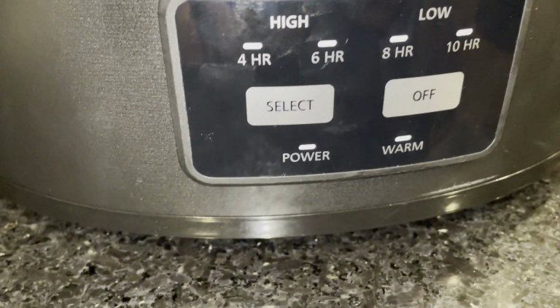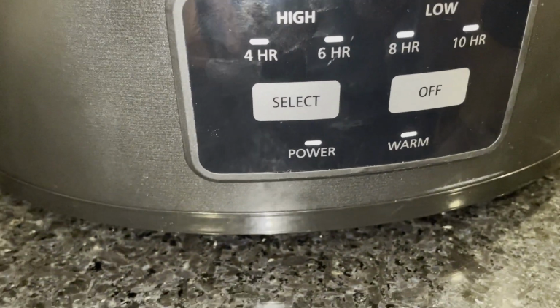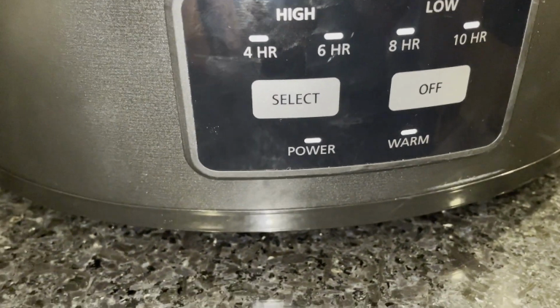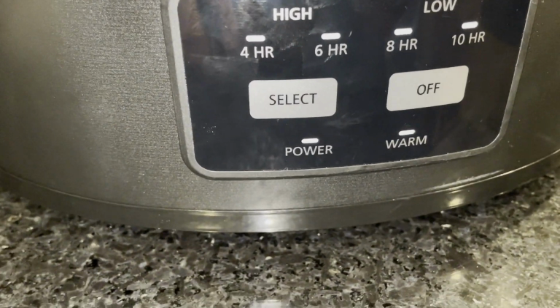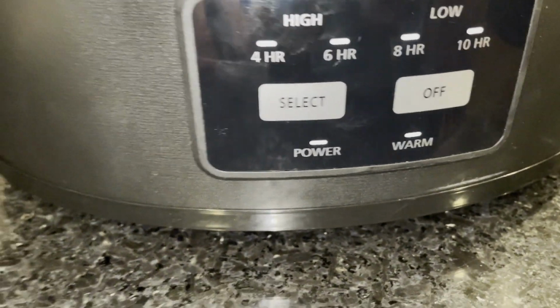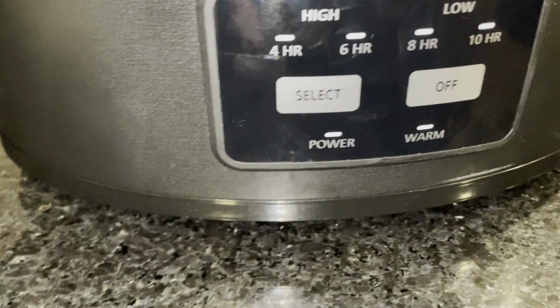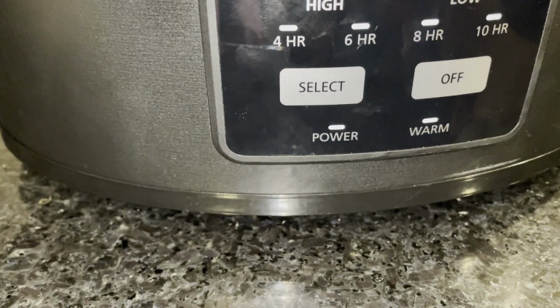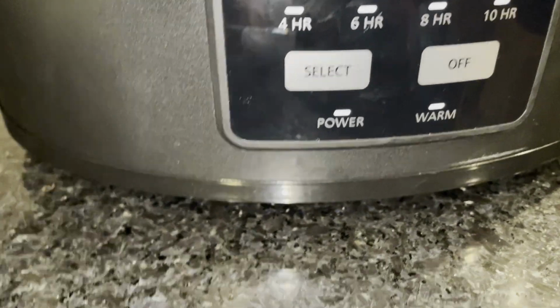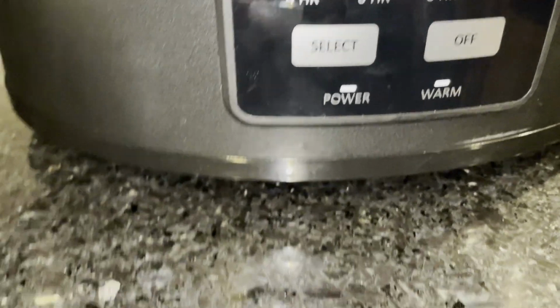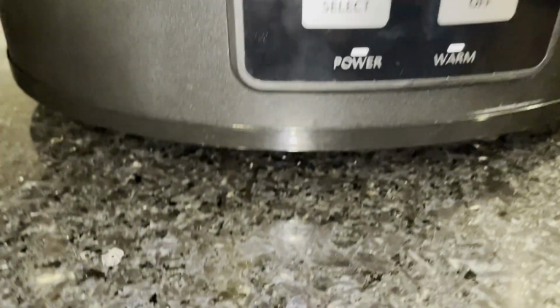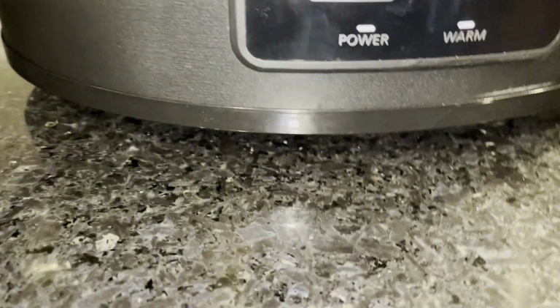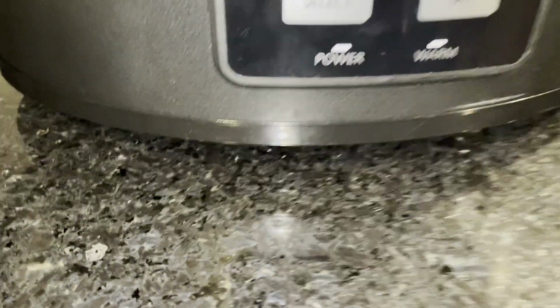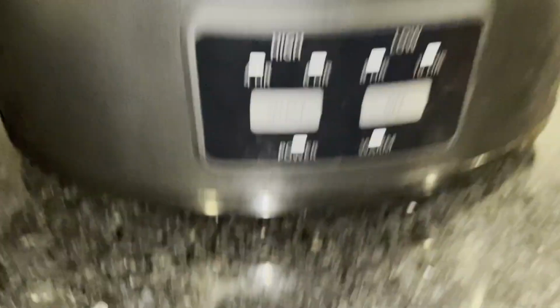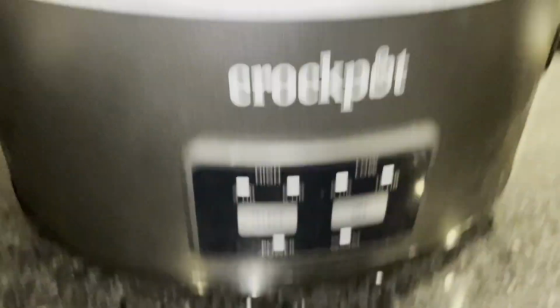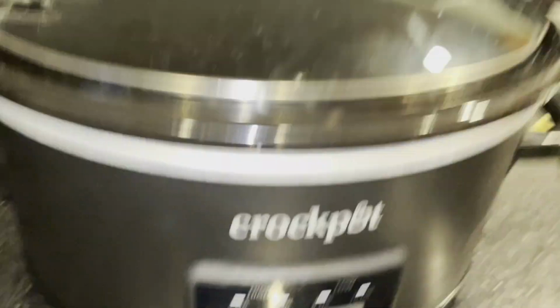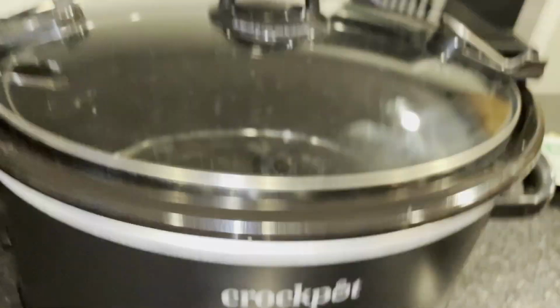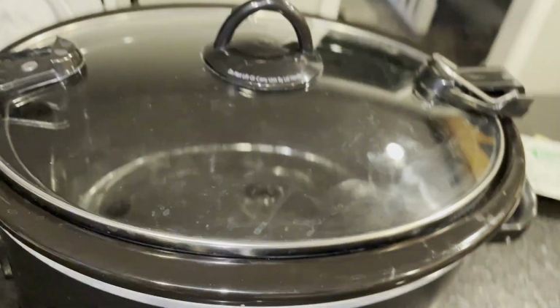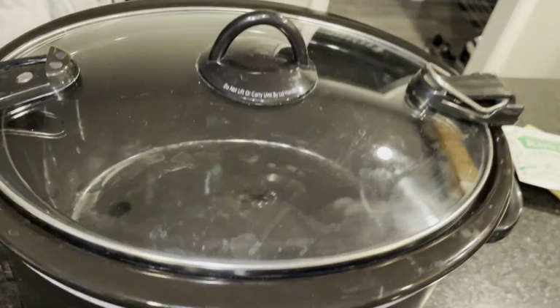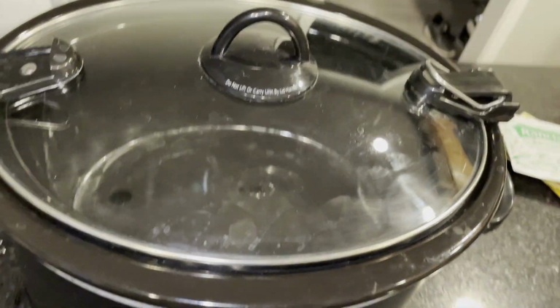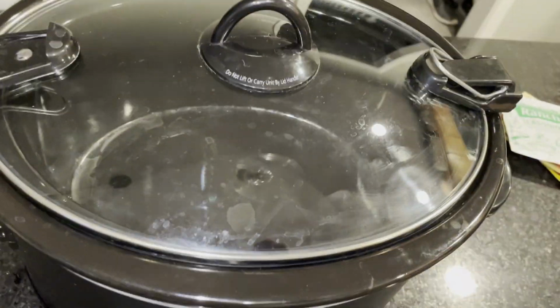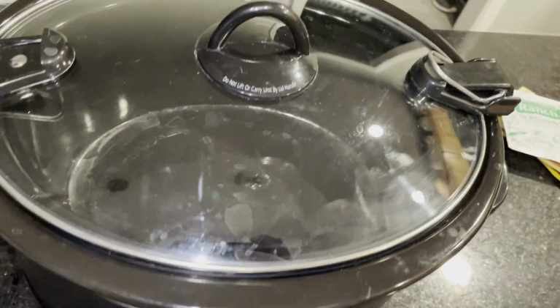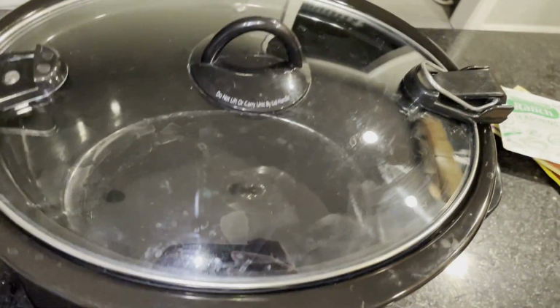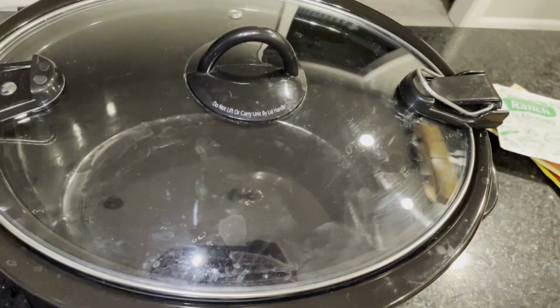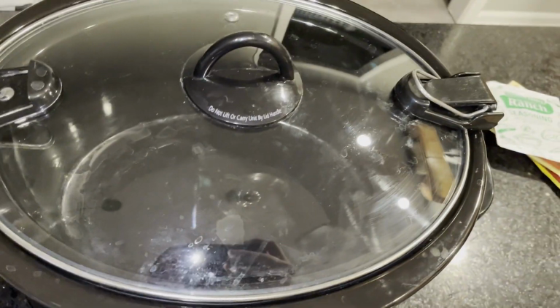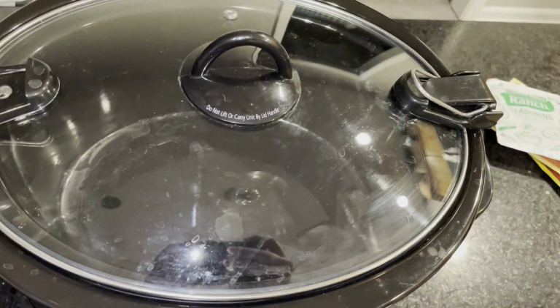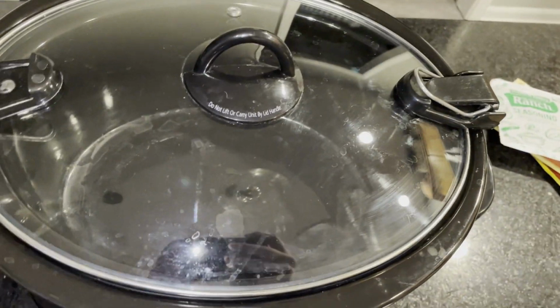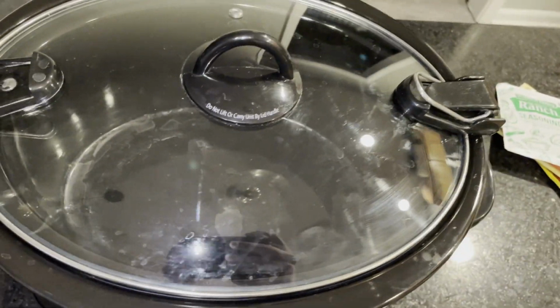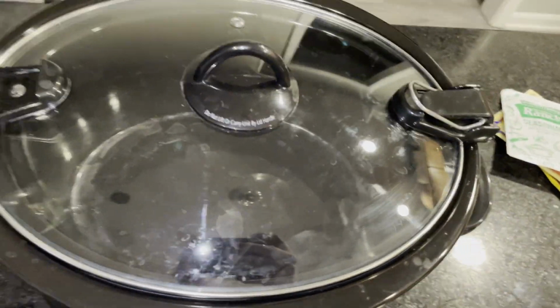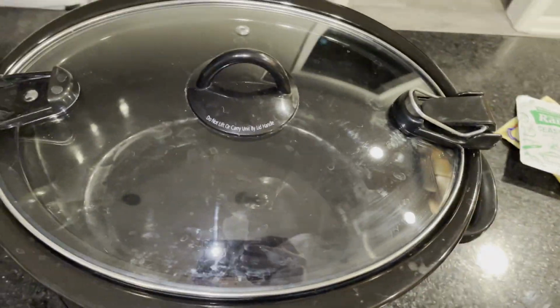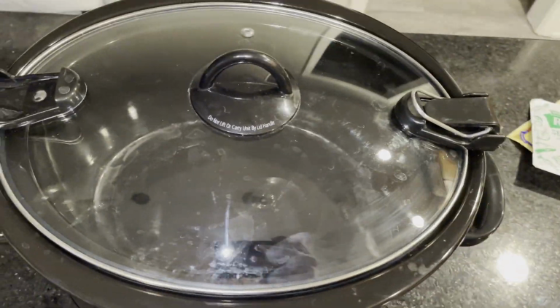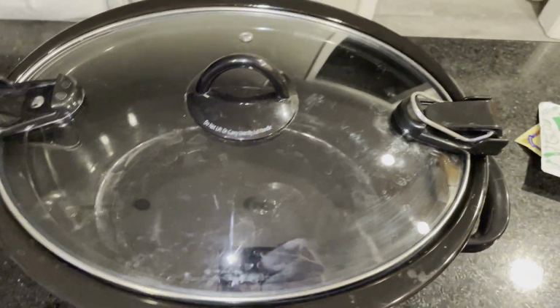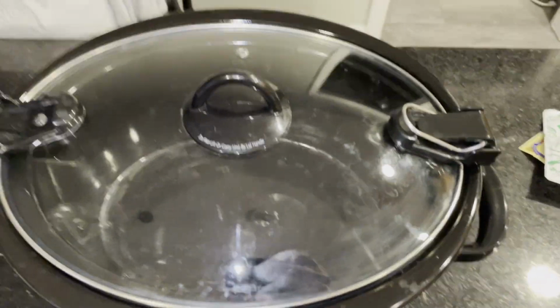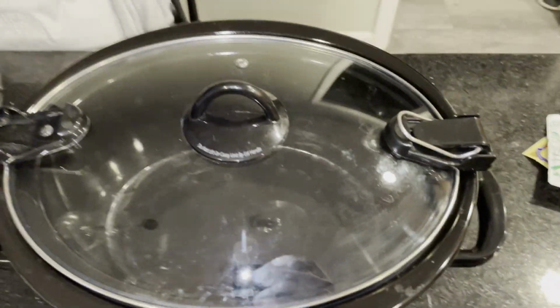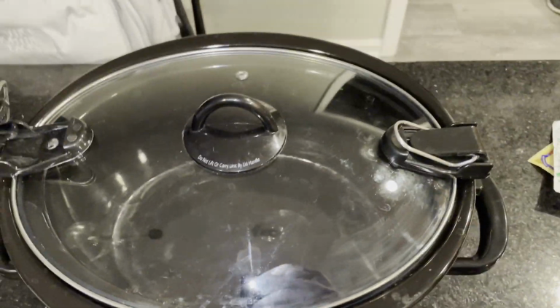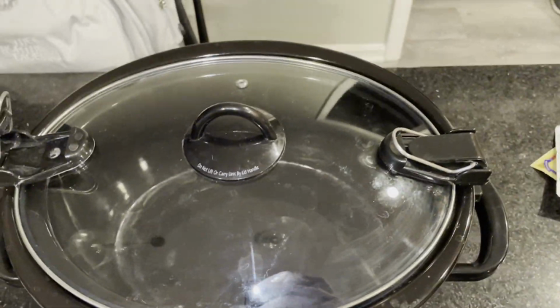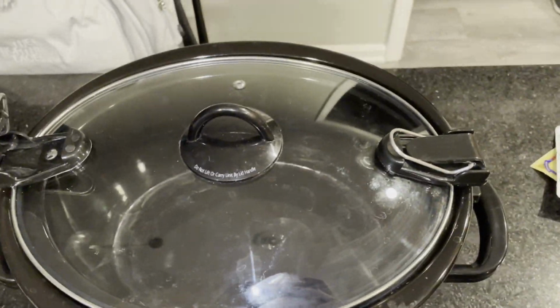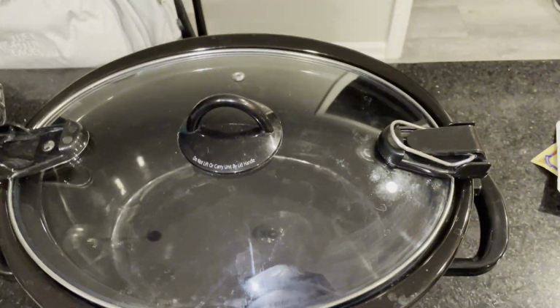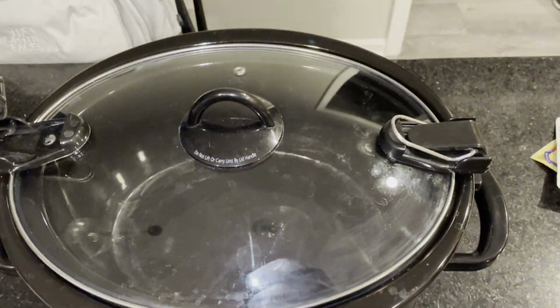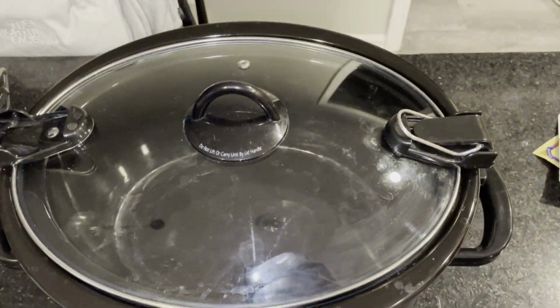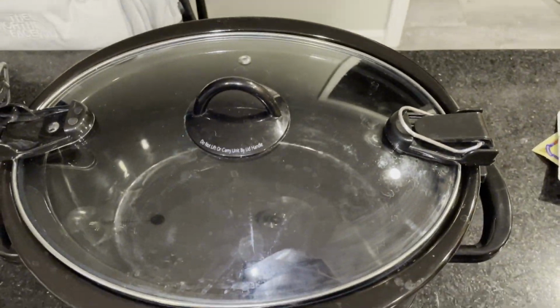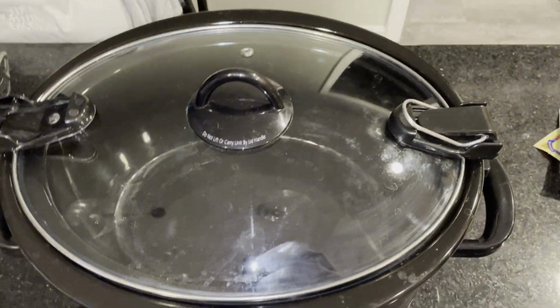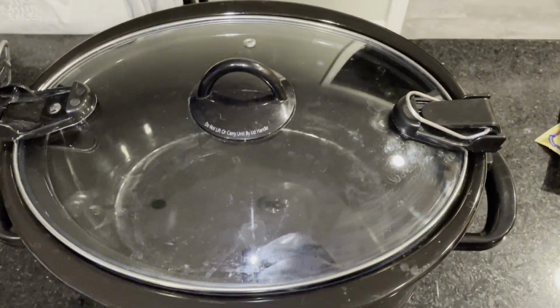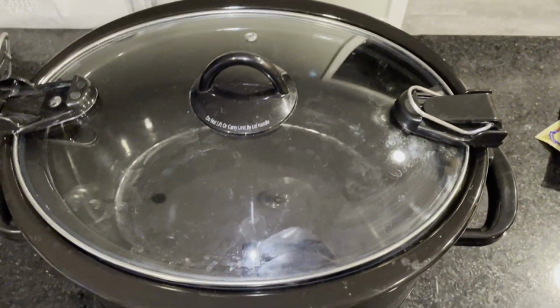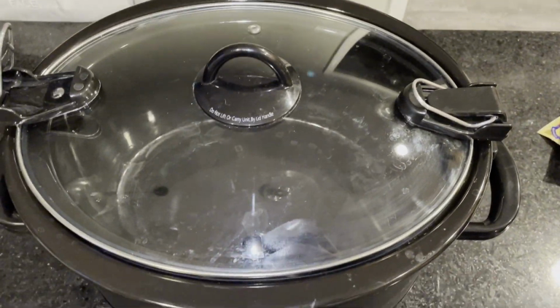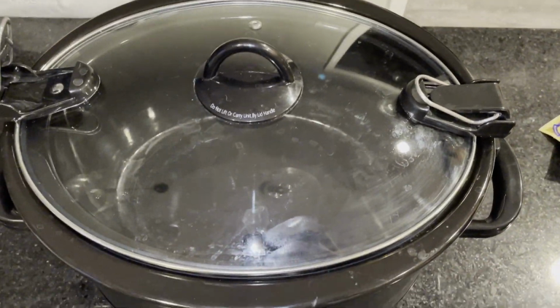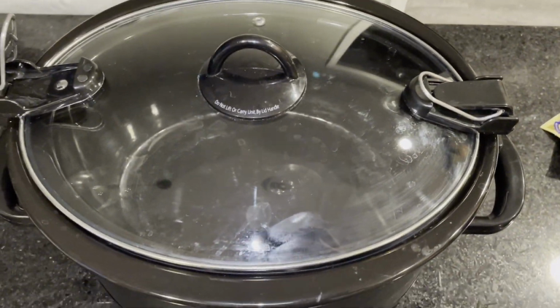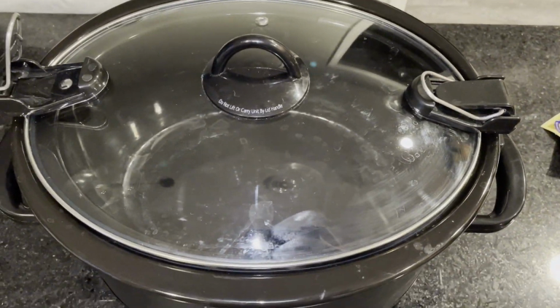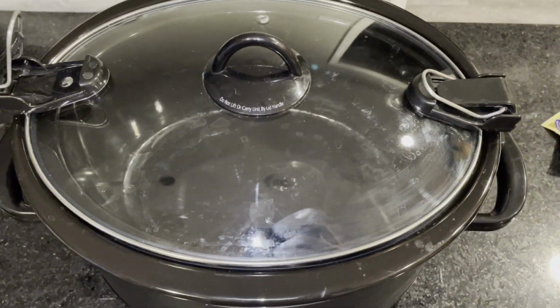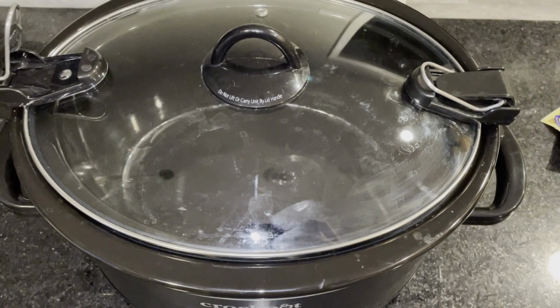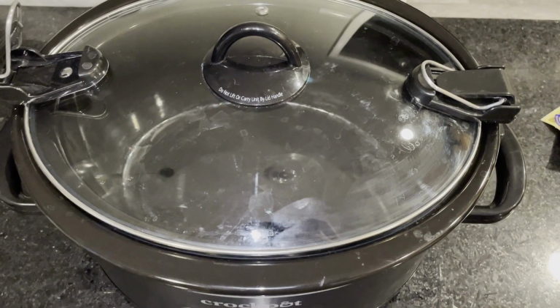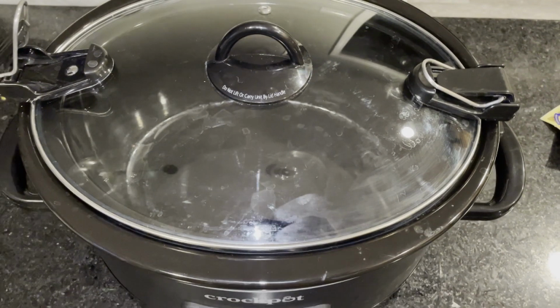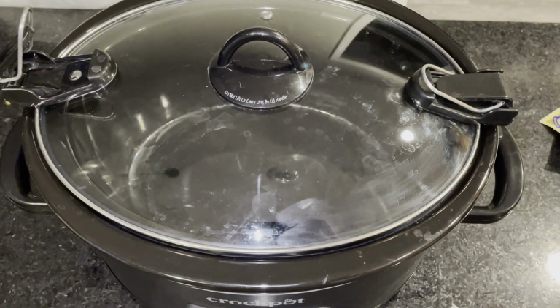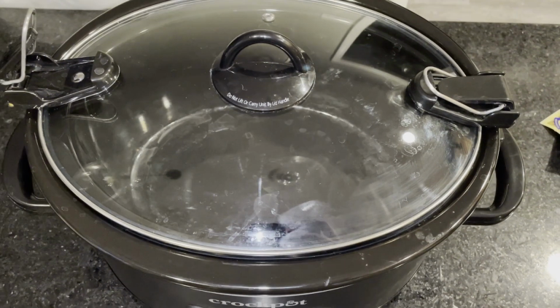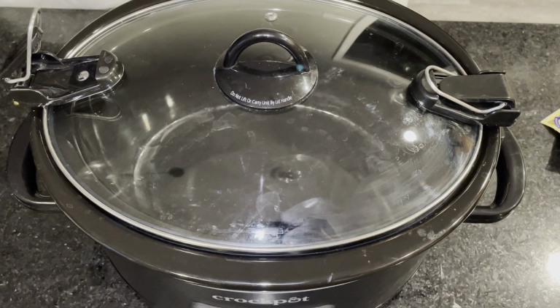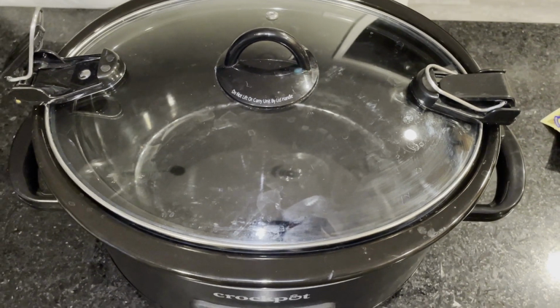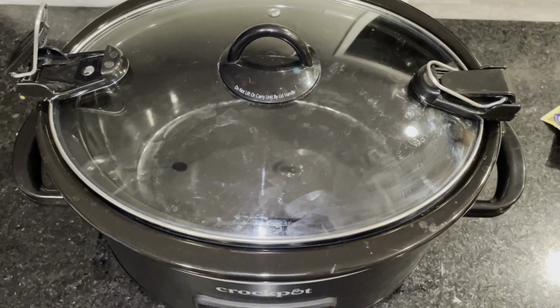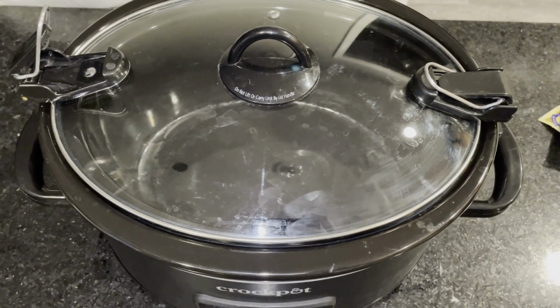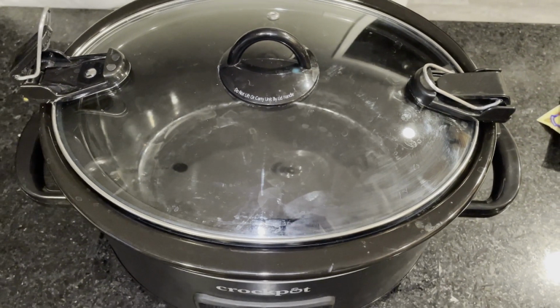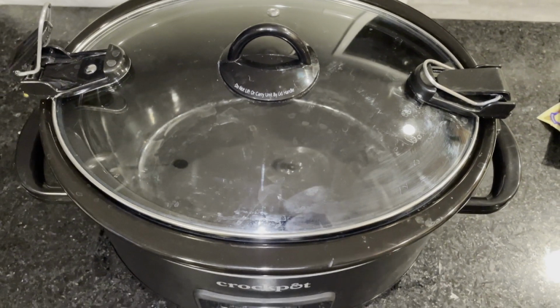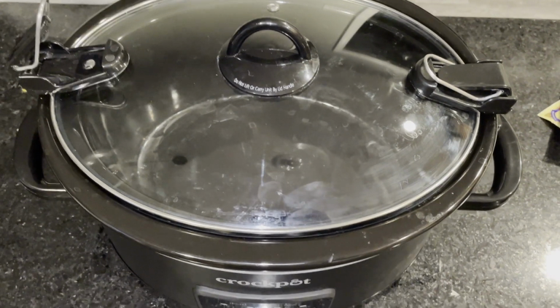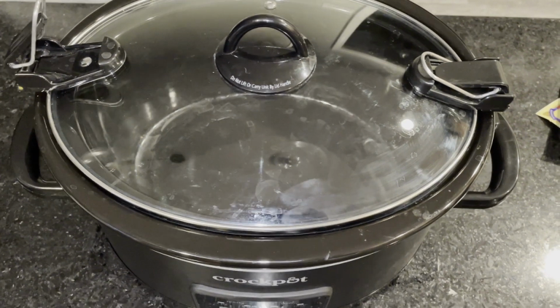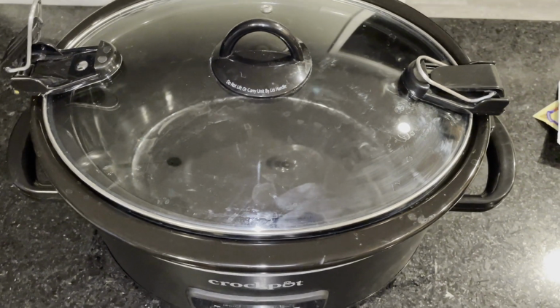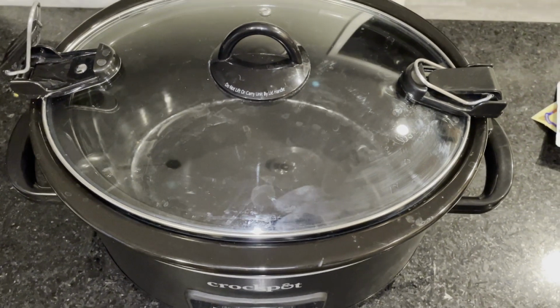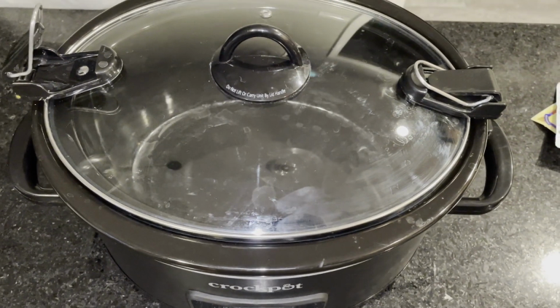Really like how big it is, and love the locking lid so that we can transport it places. $10 now, would recommend.